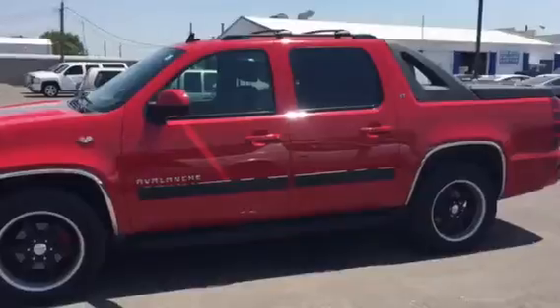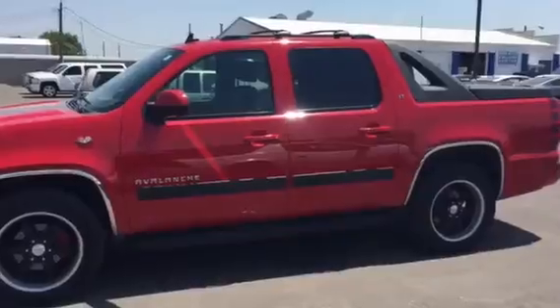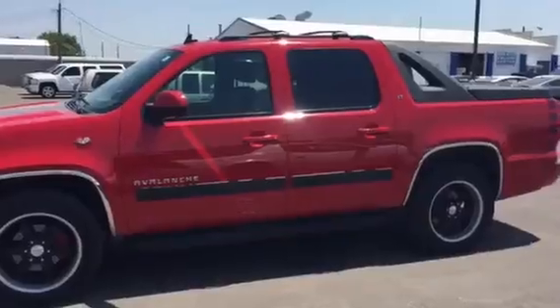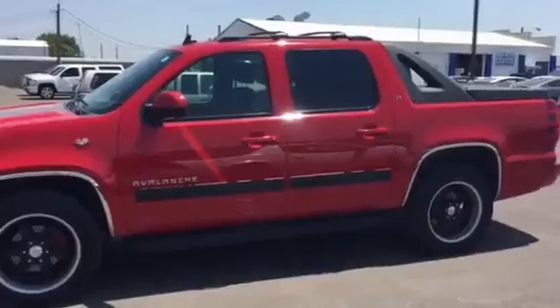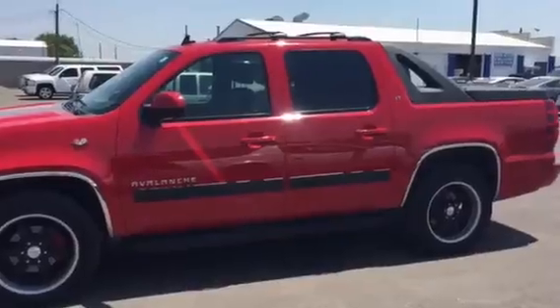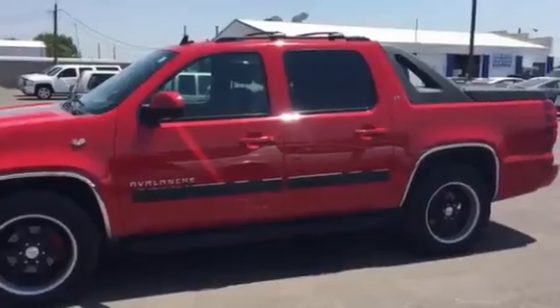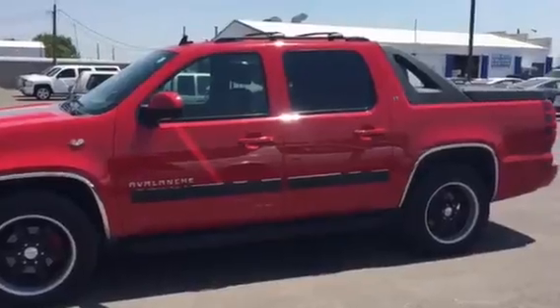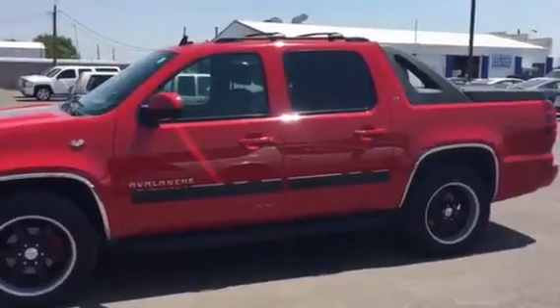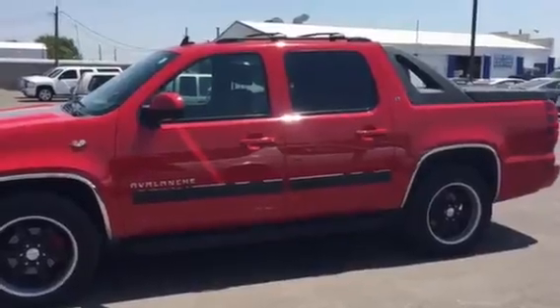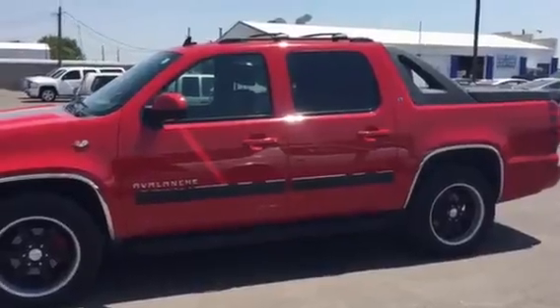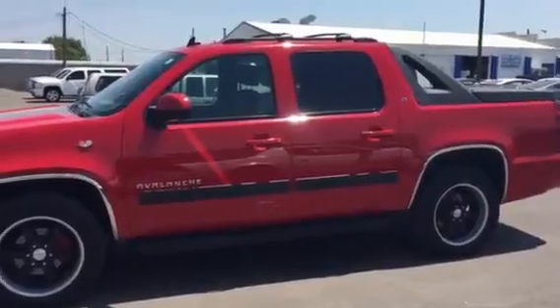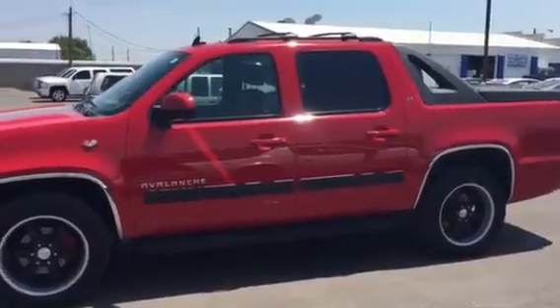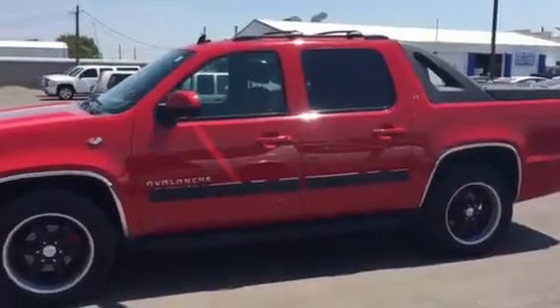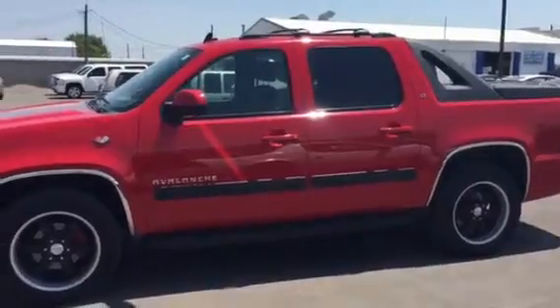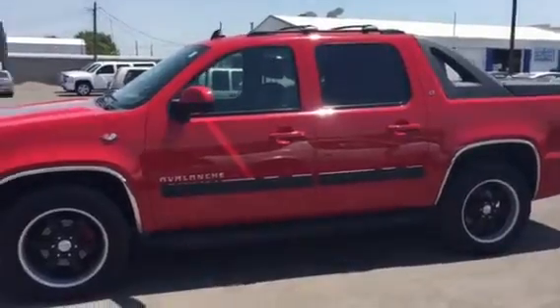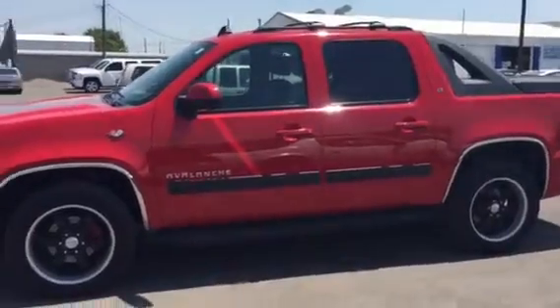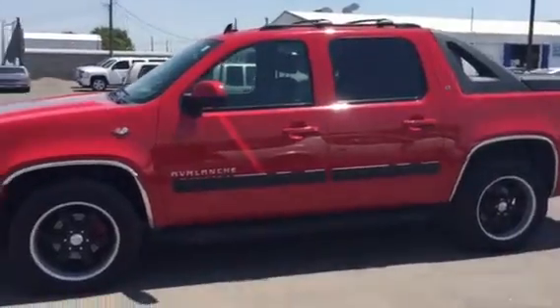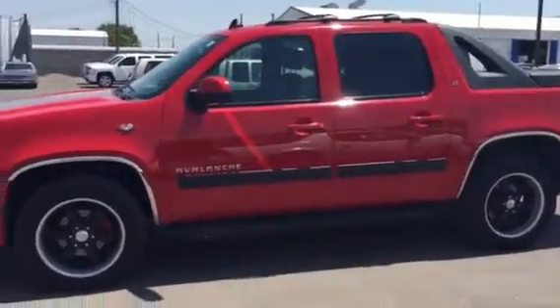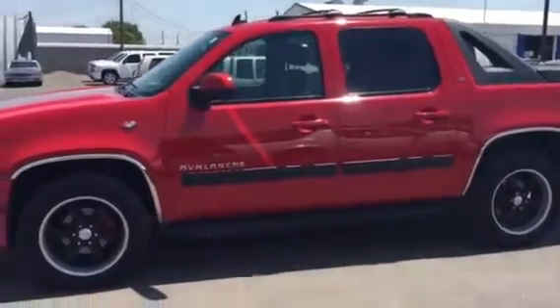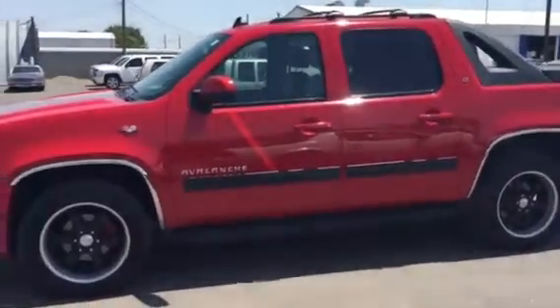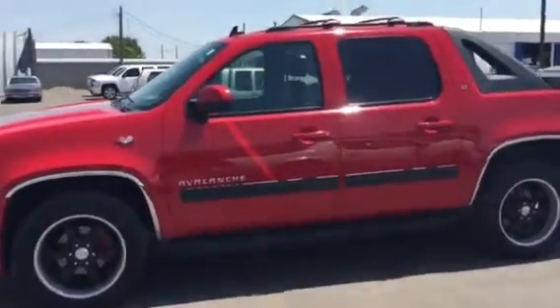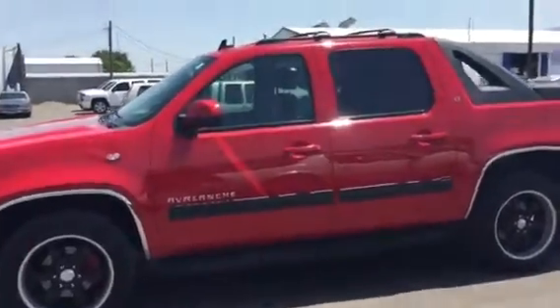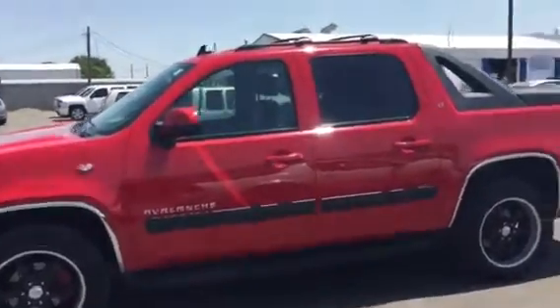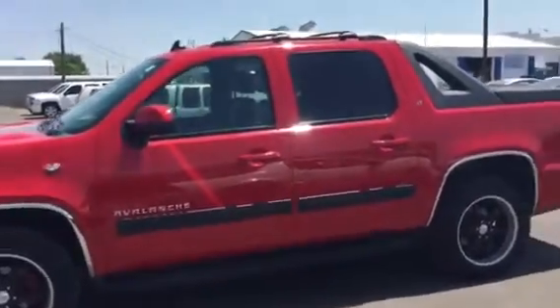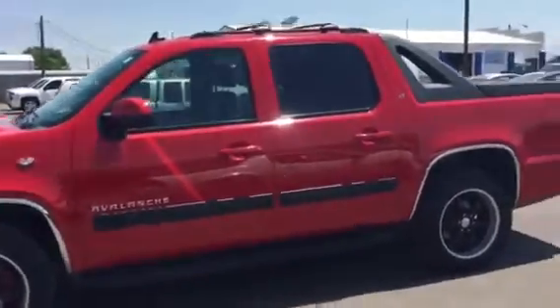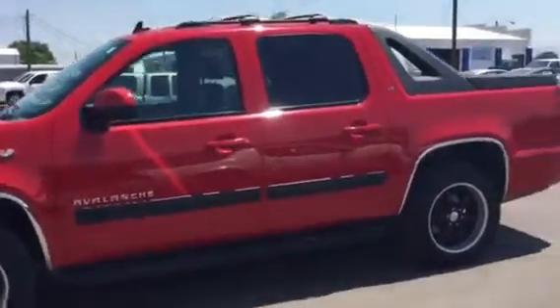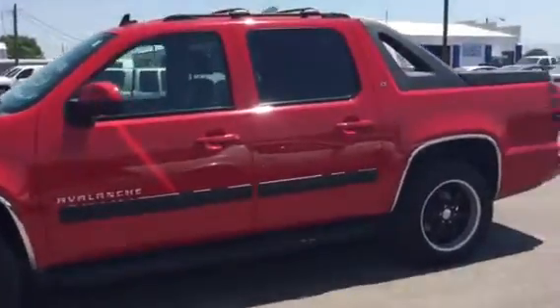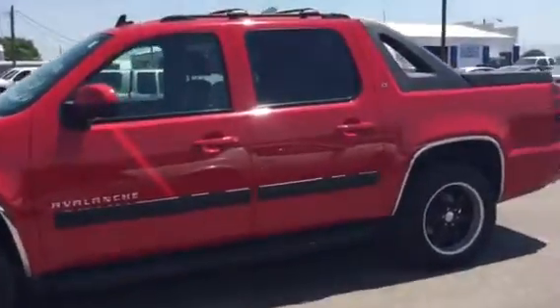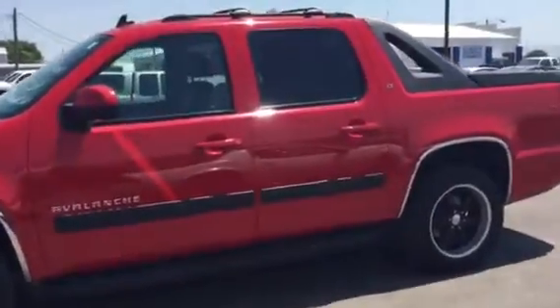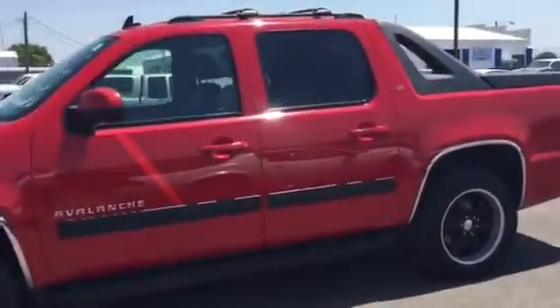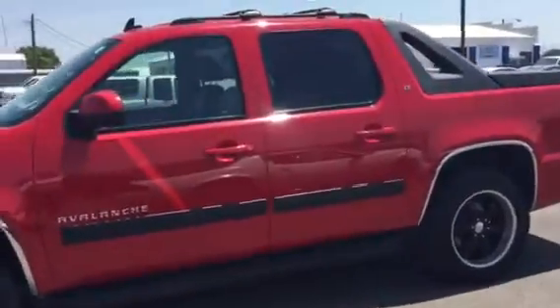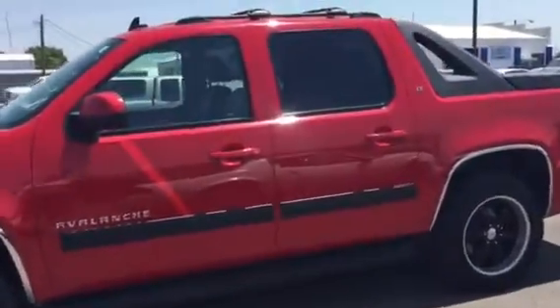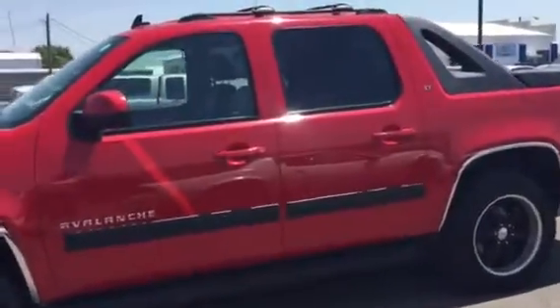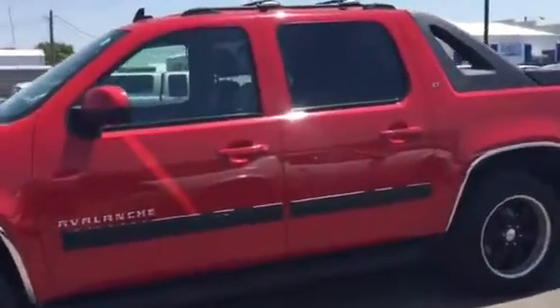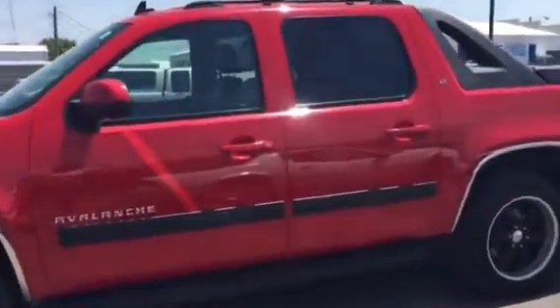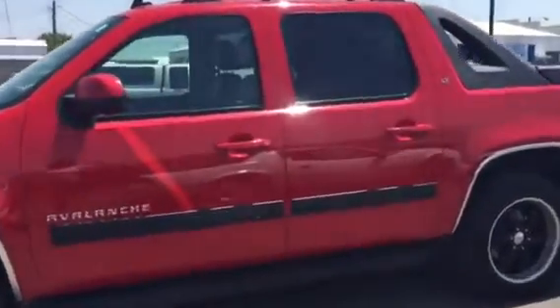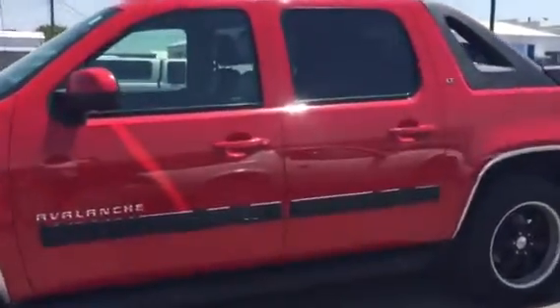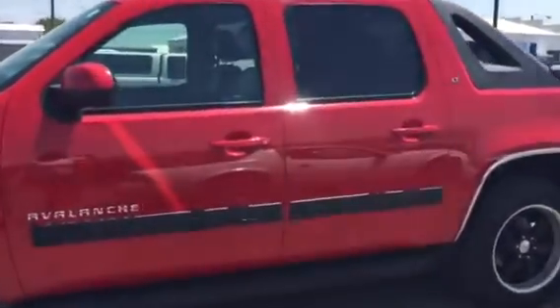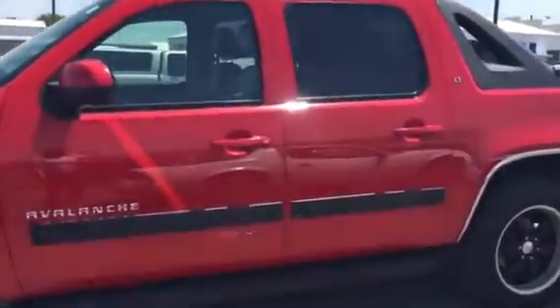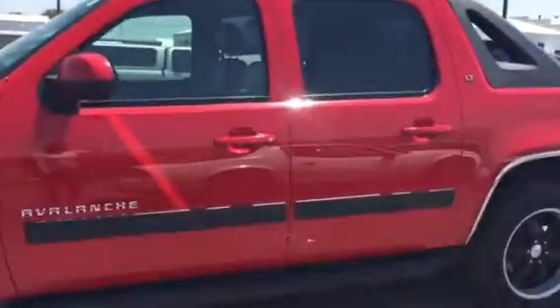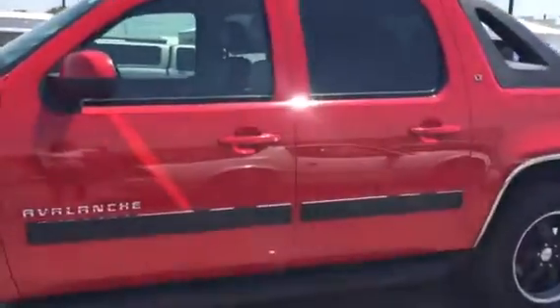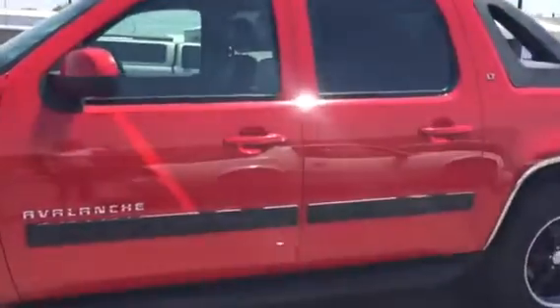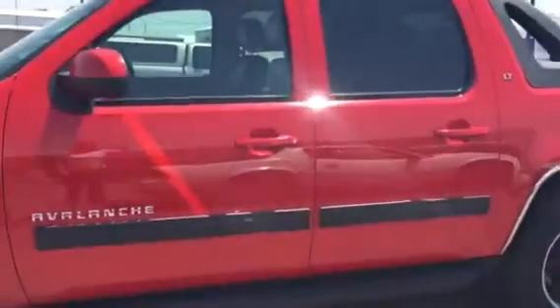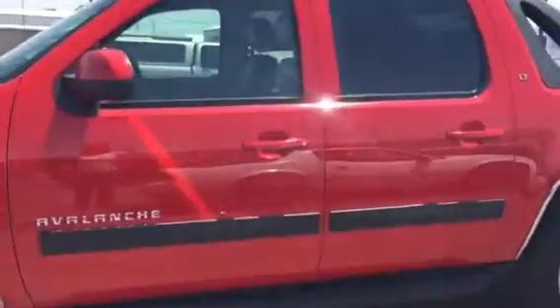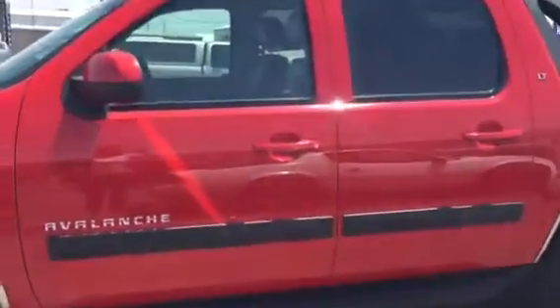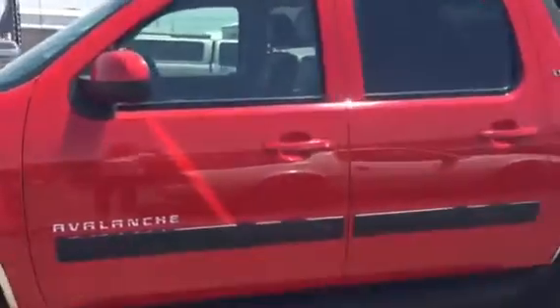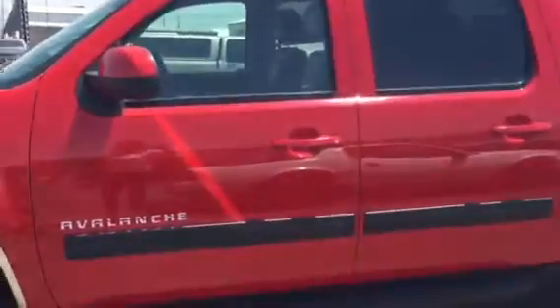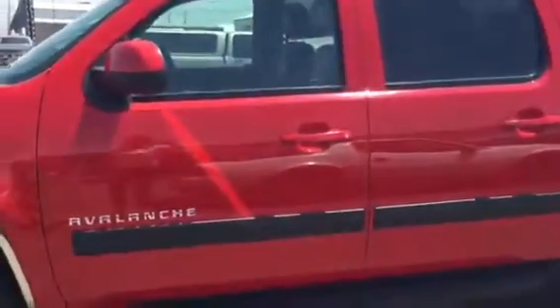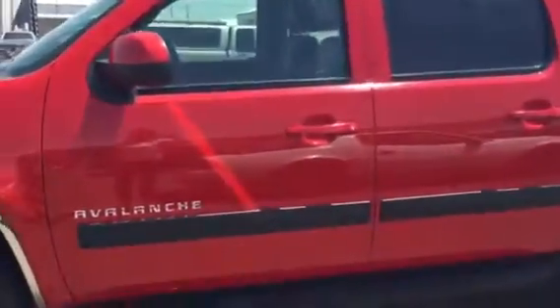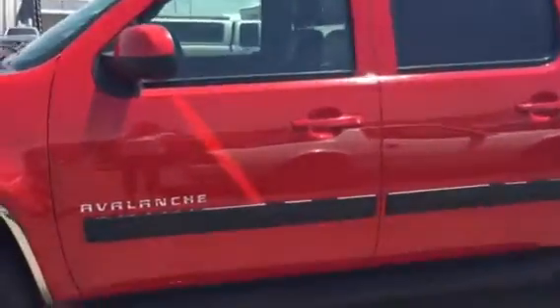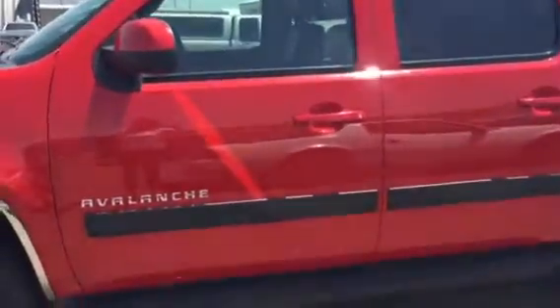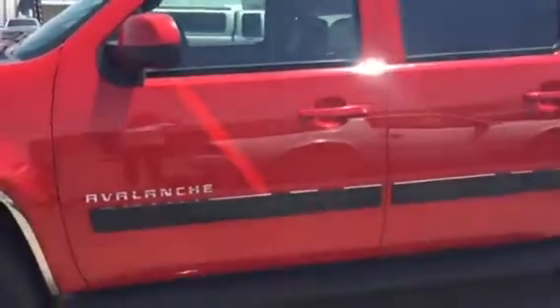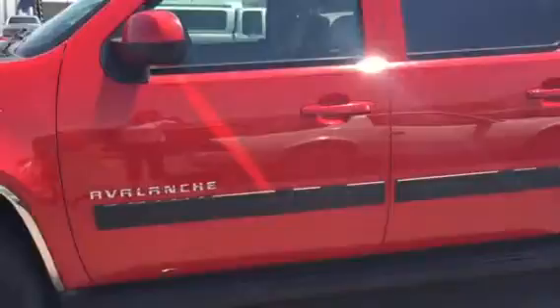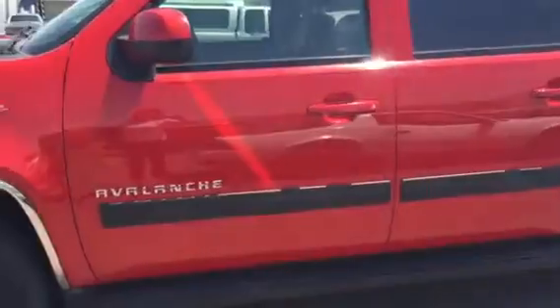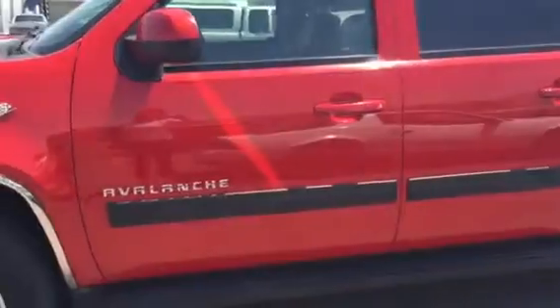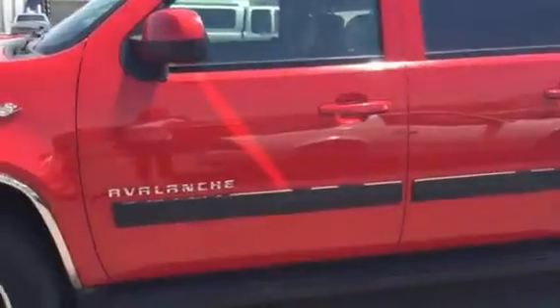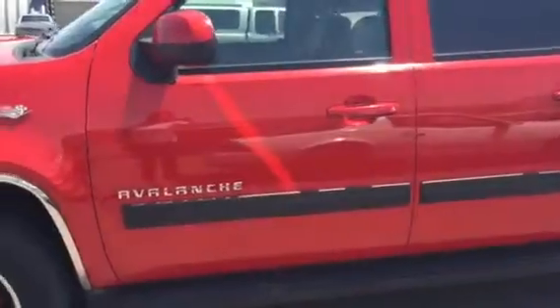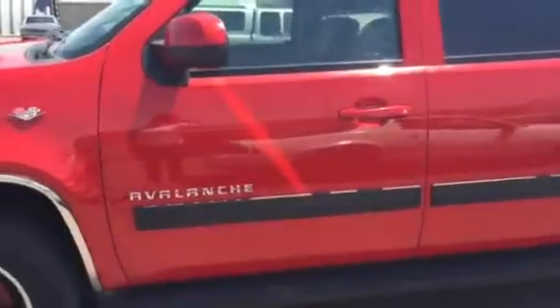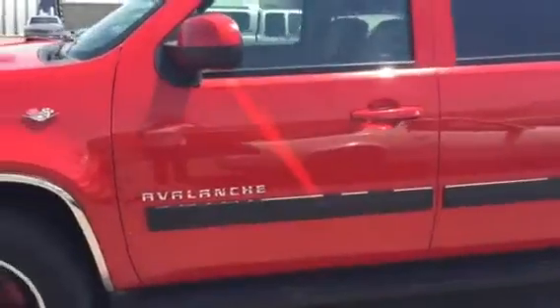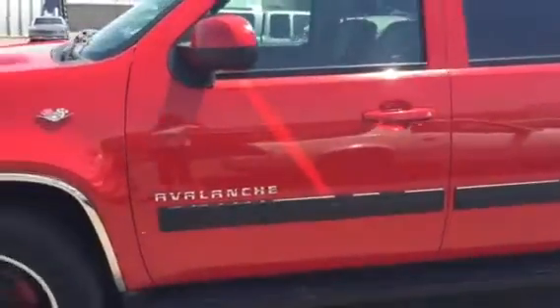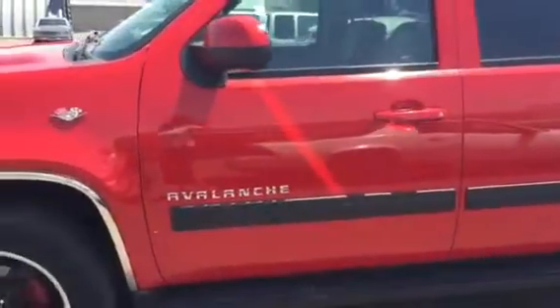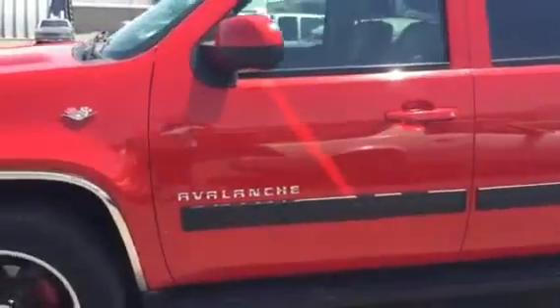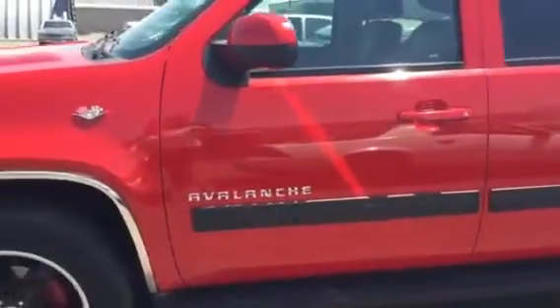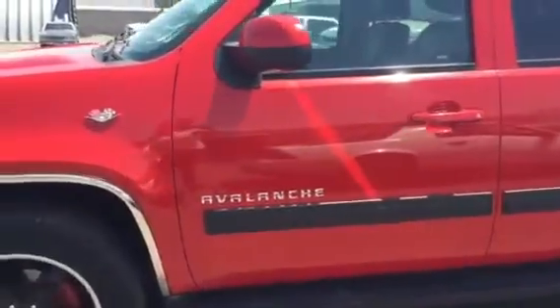Hey Paul, it's Julie. Here's our quick little video walk around of the vehicle.